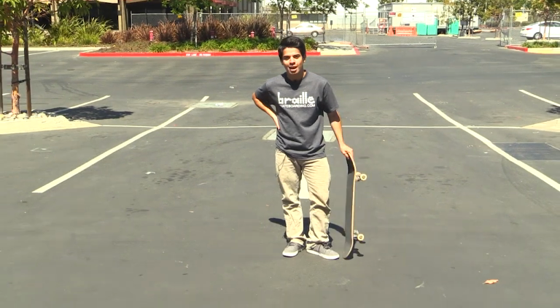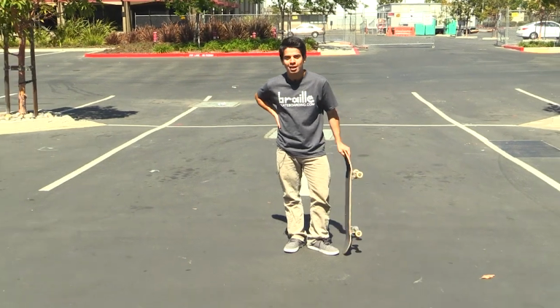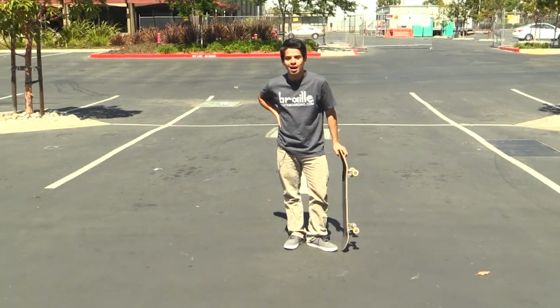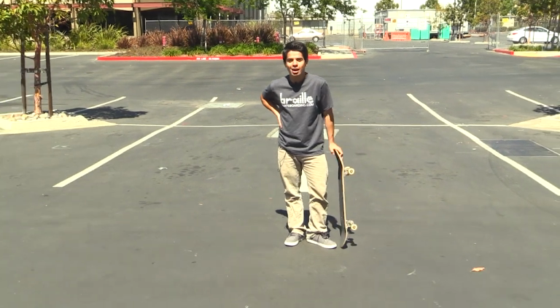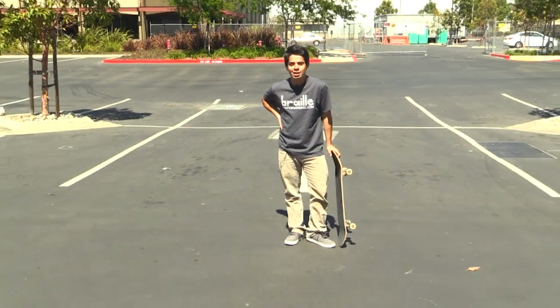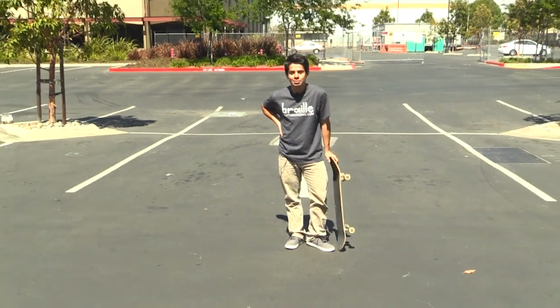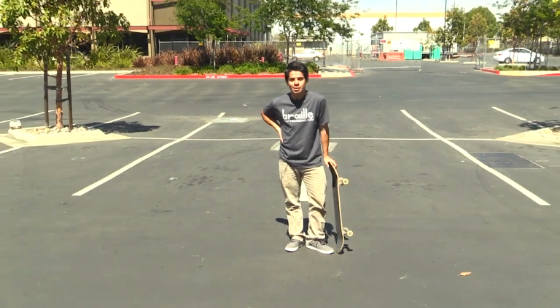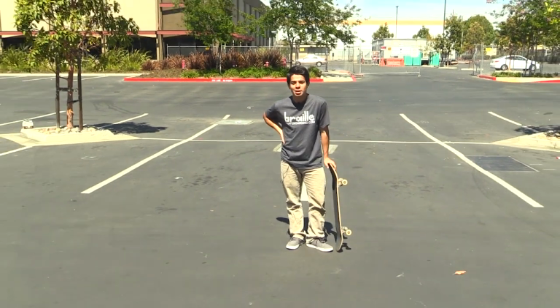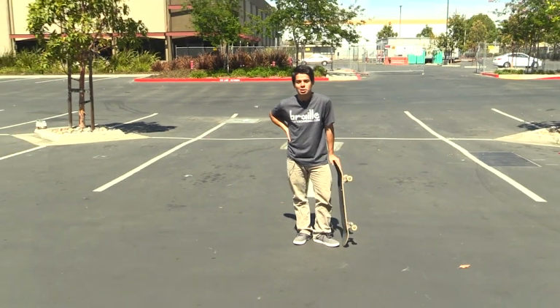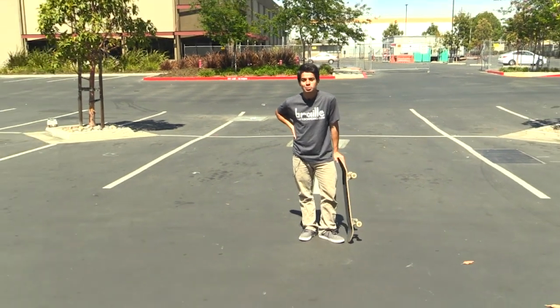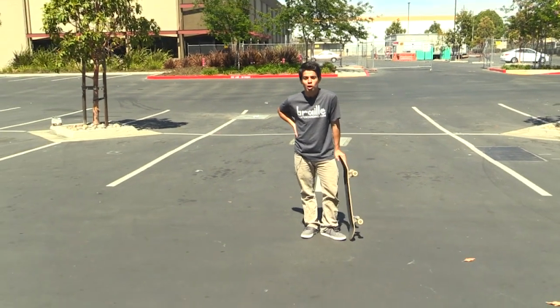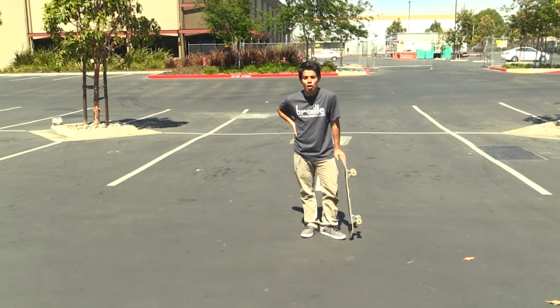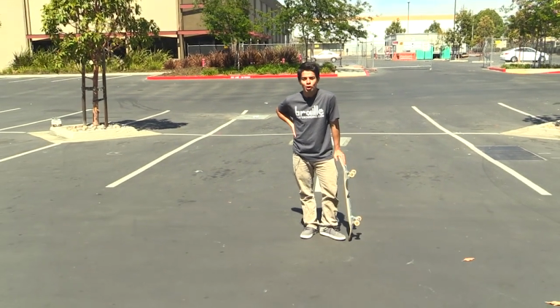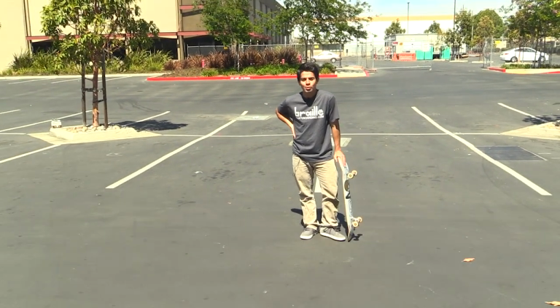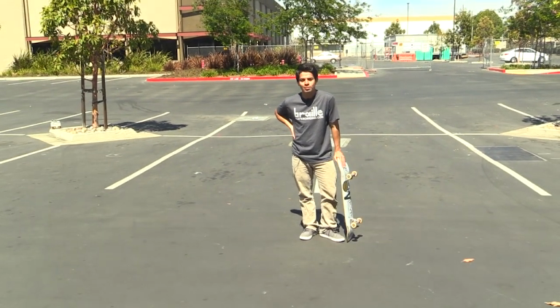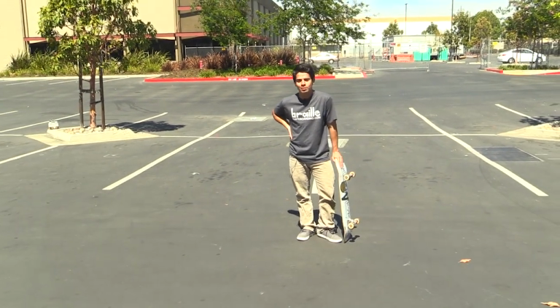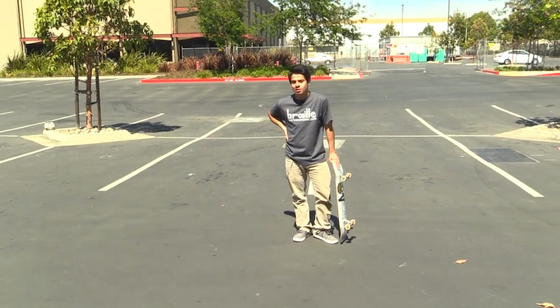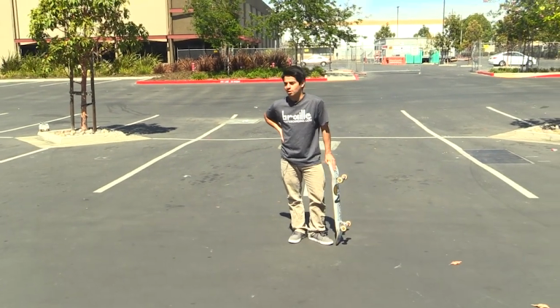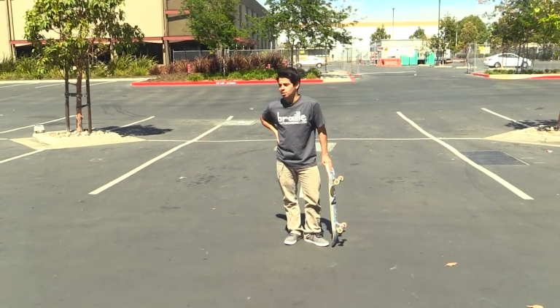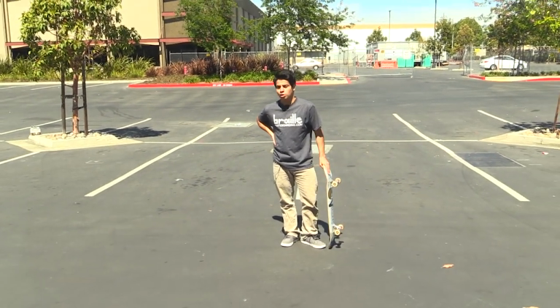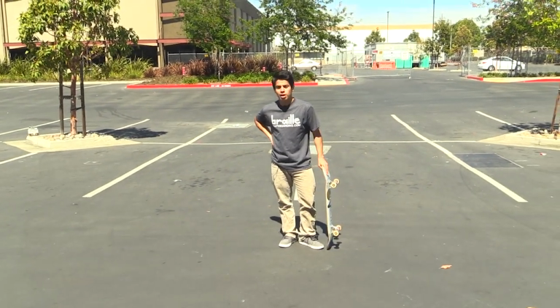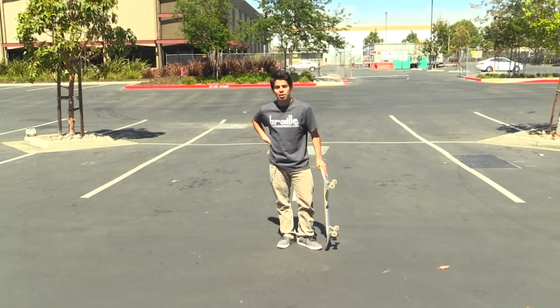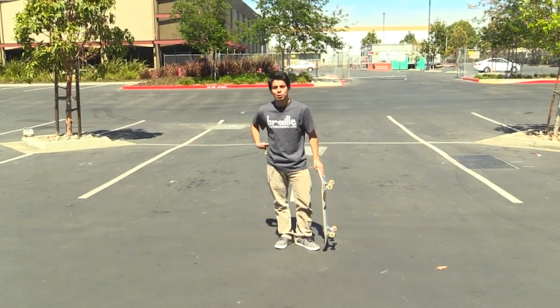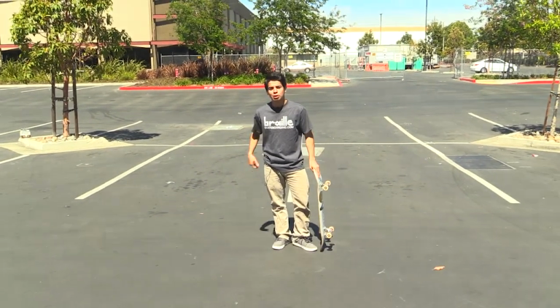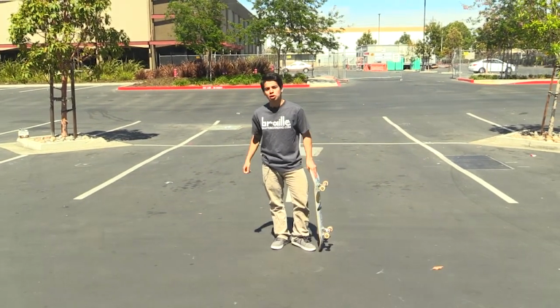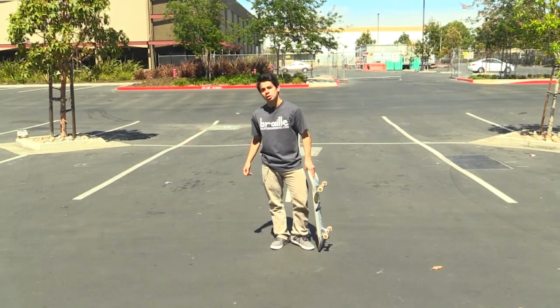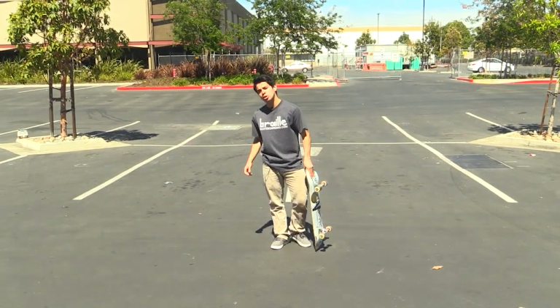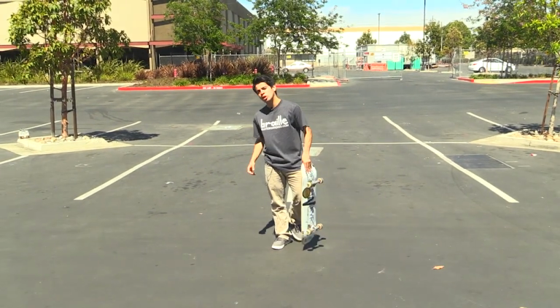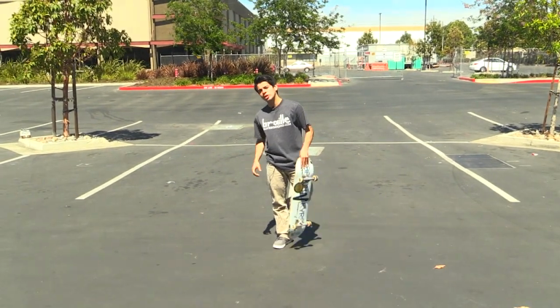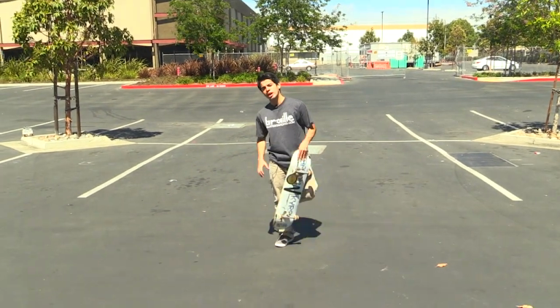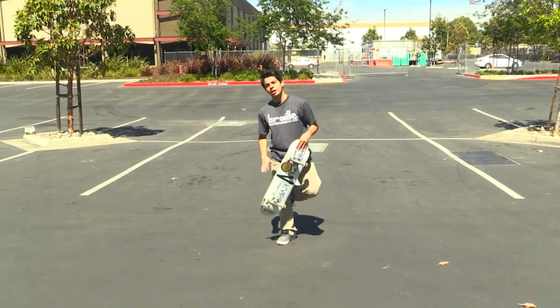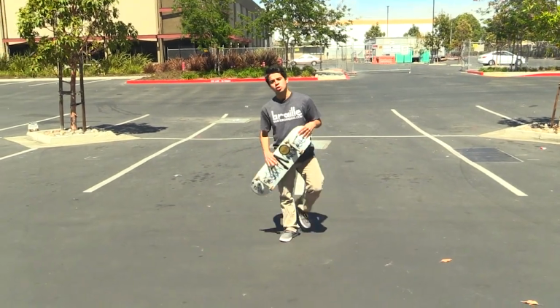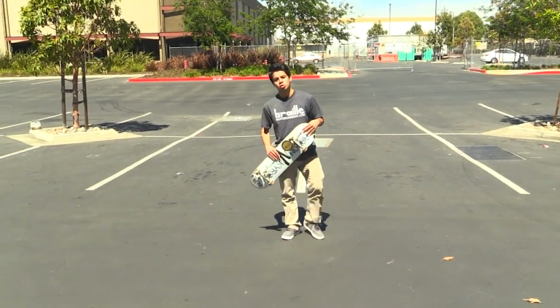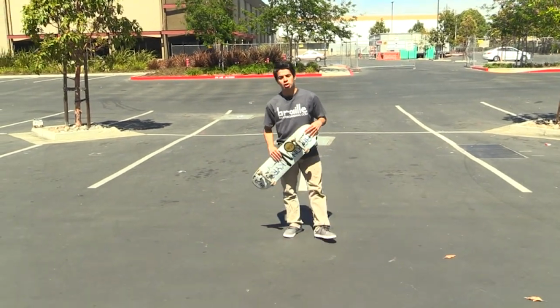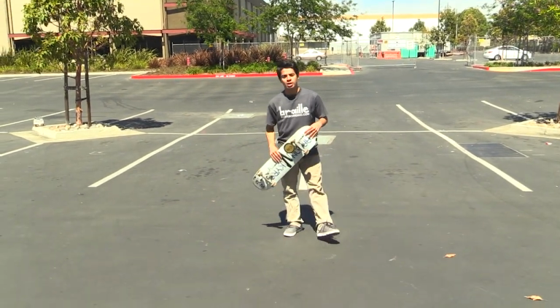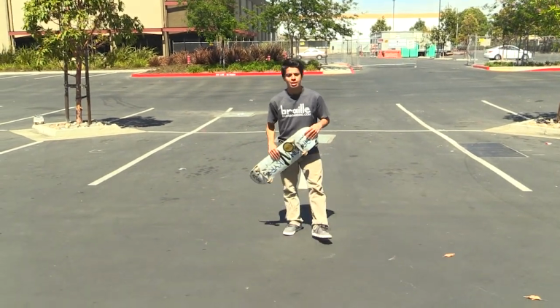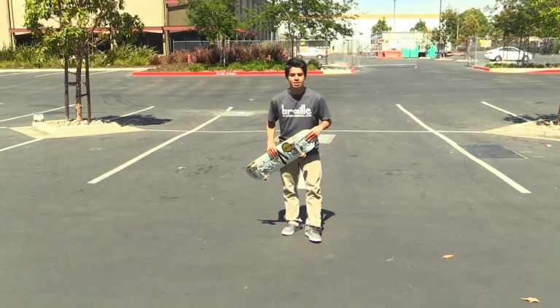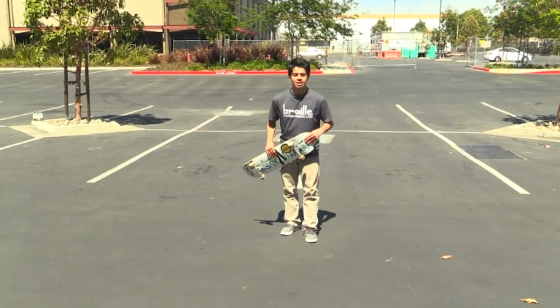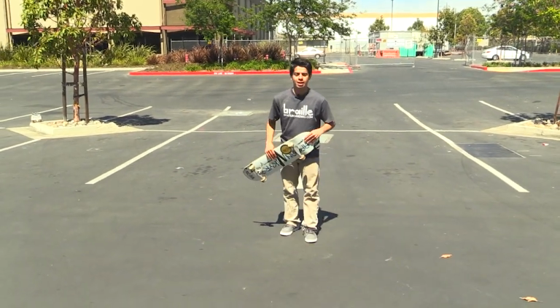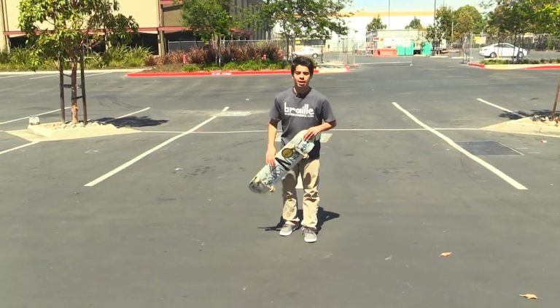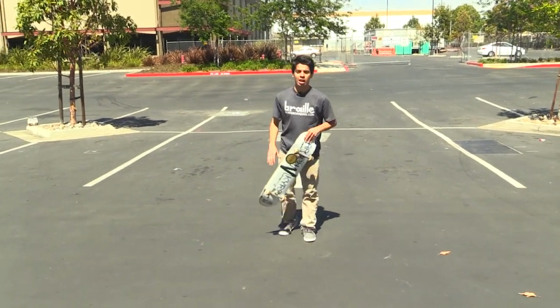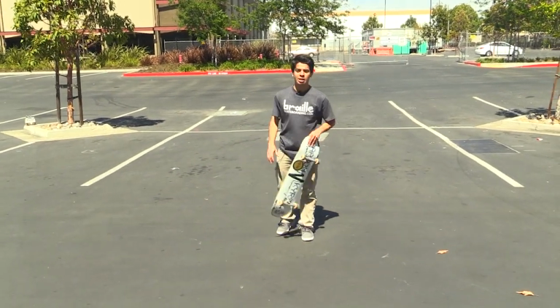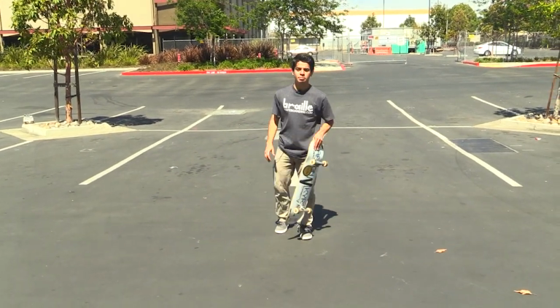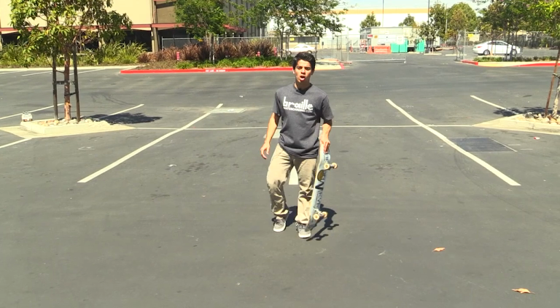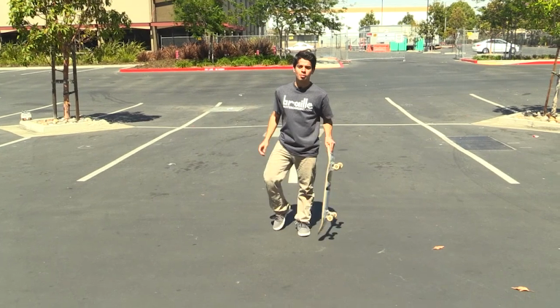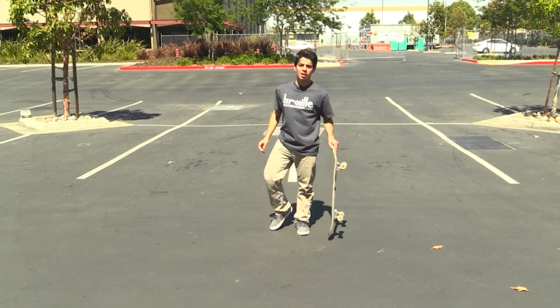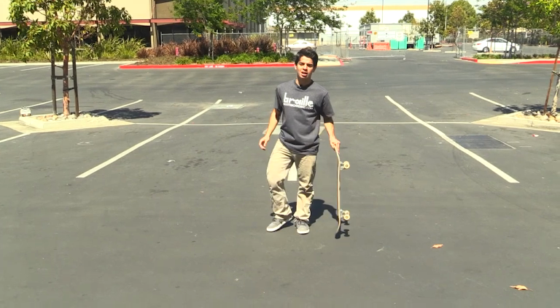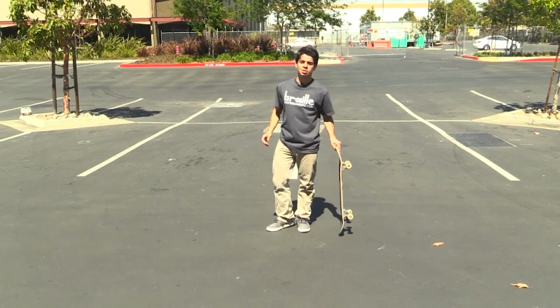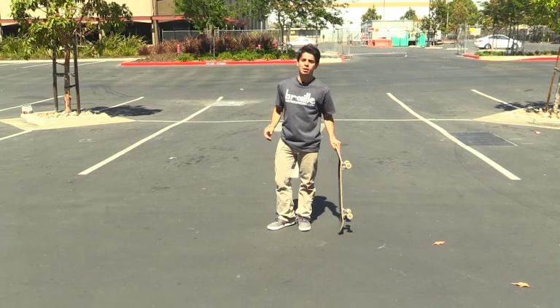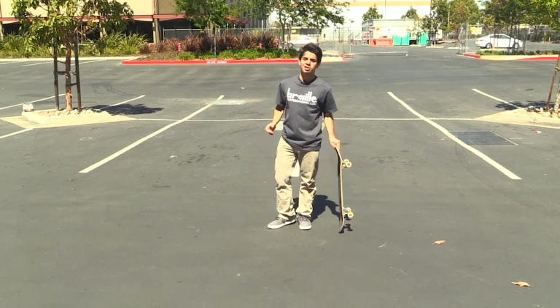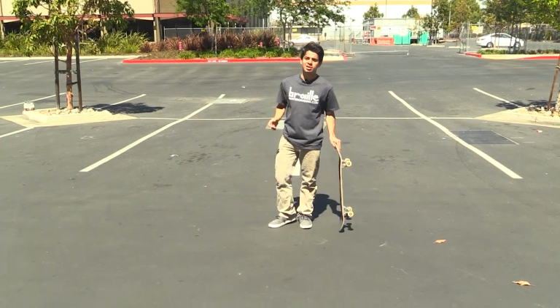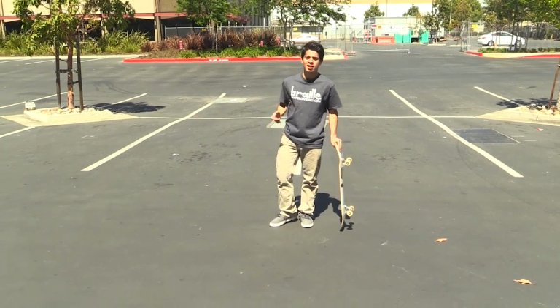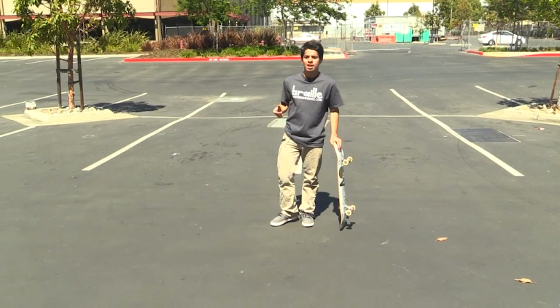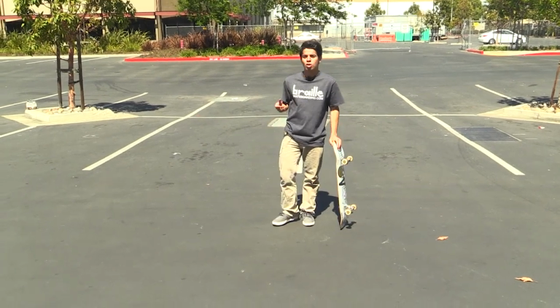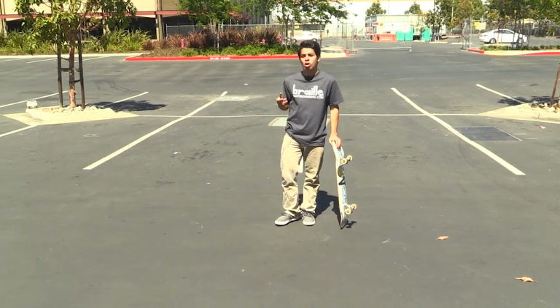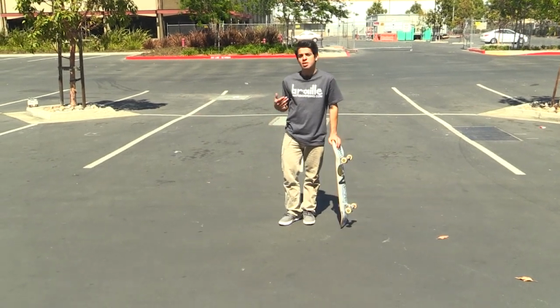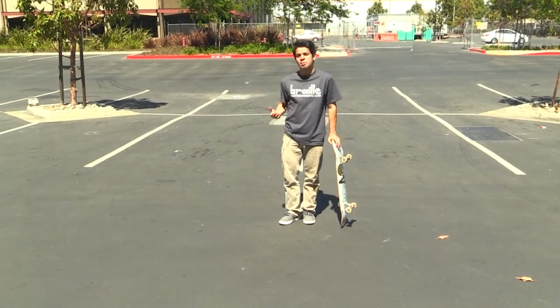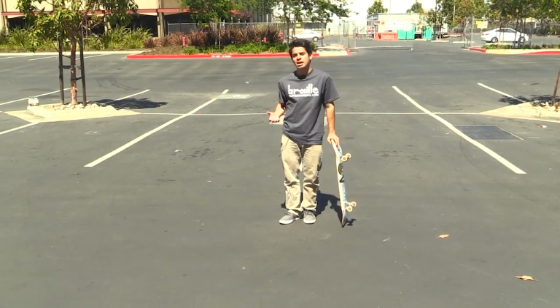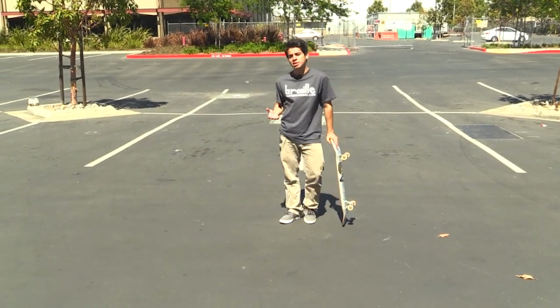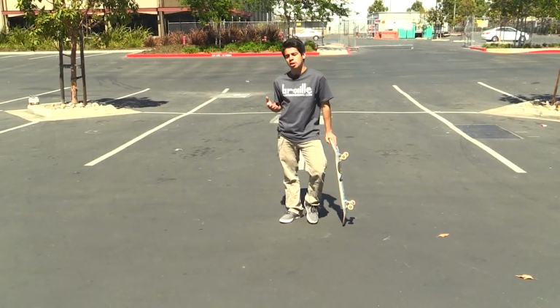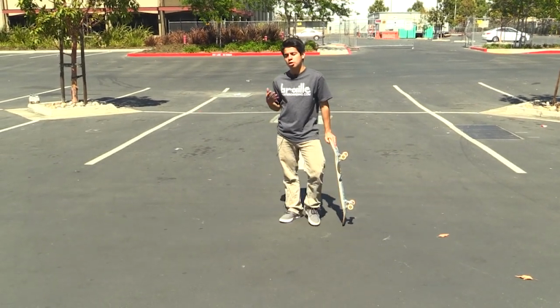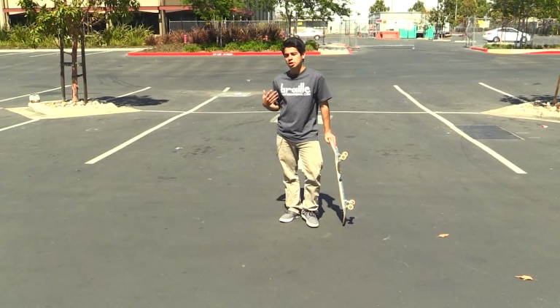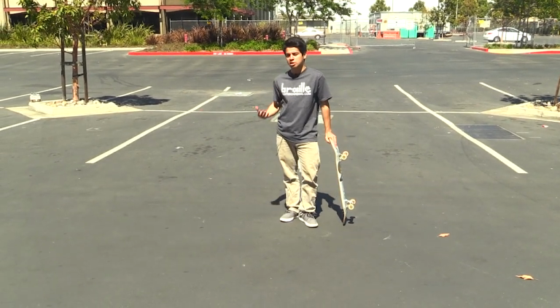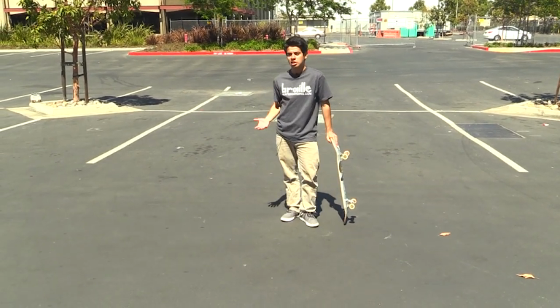Hey guys, my name is Mario. Today I'm going to try to learn a new trick. It's a Heliflip and it's basically a Nollie Backside 360.